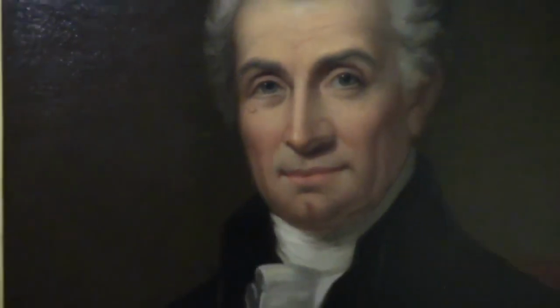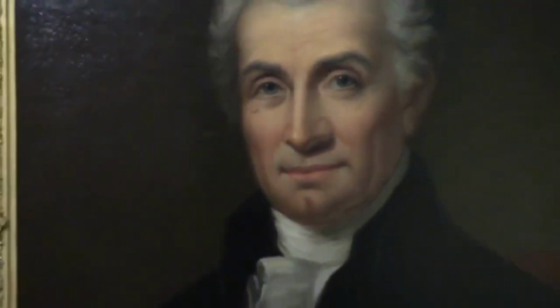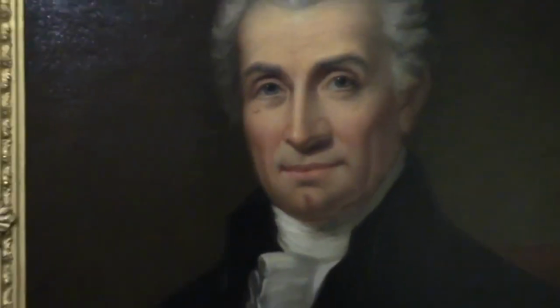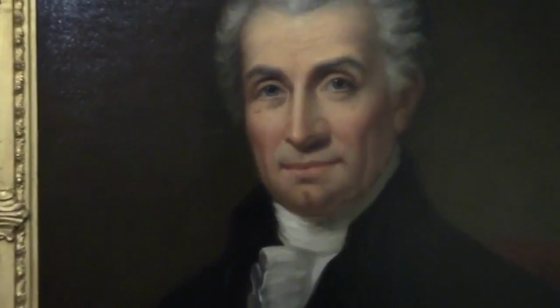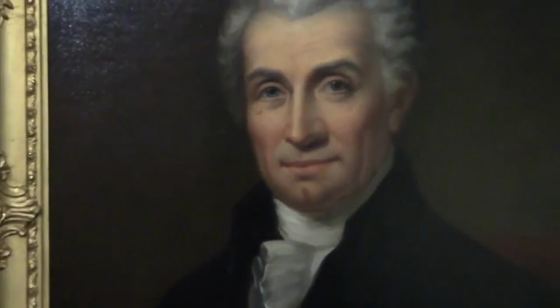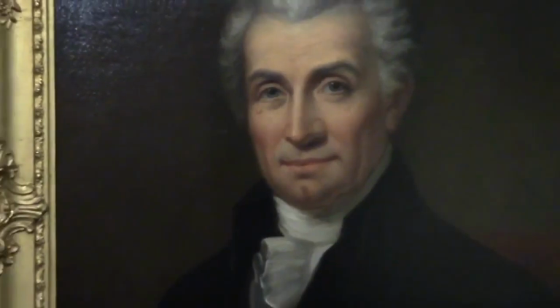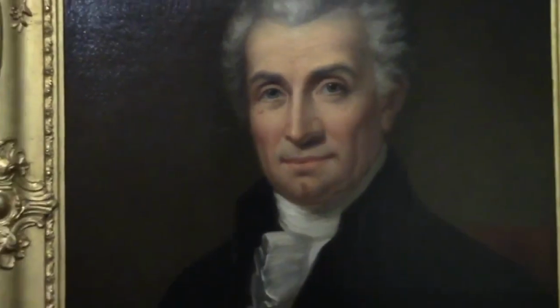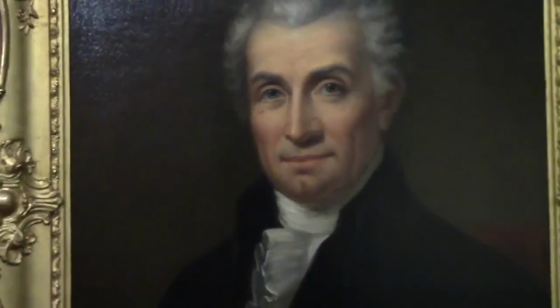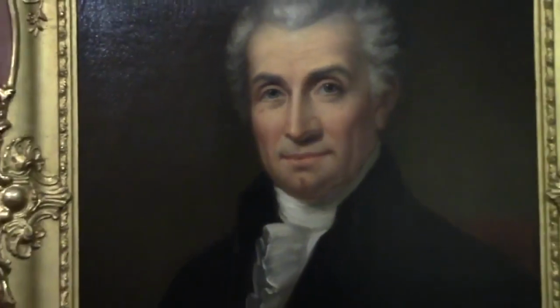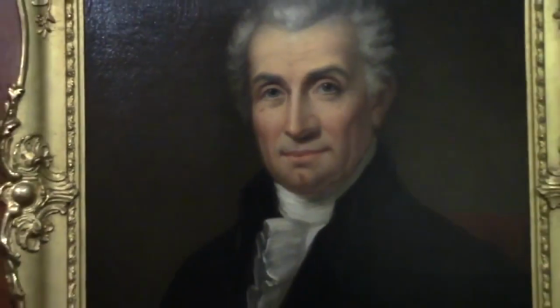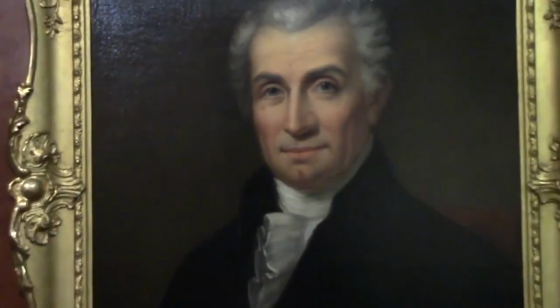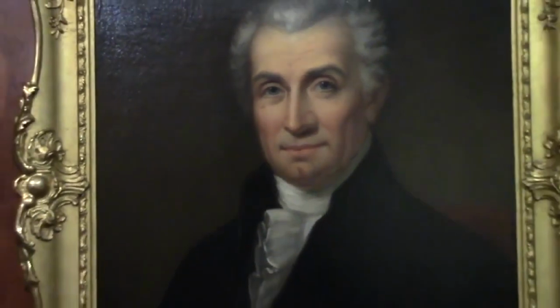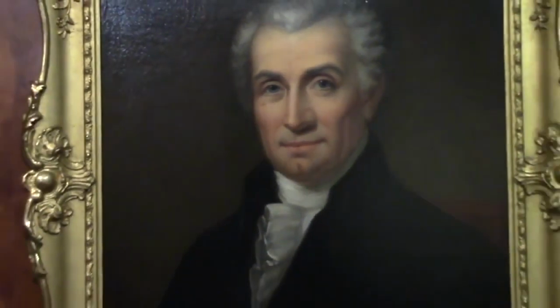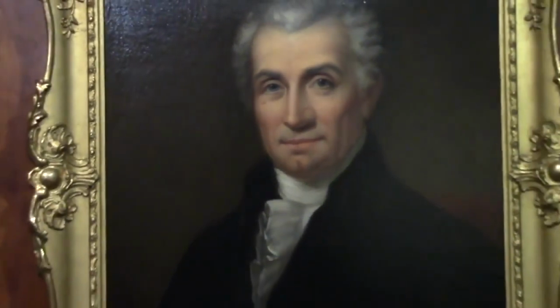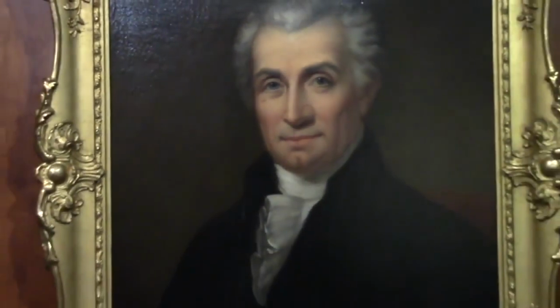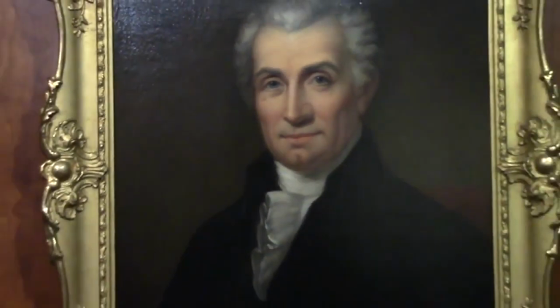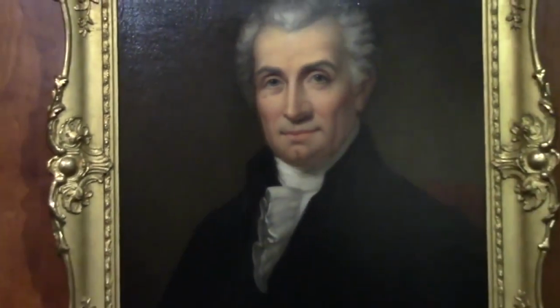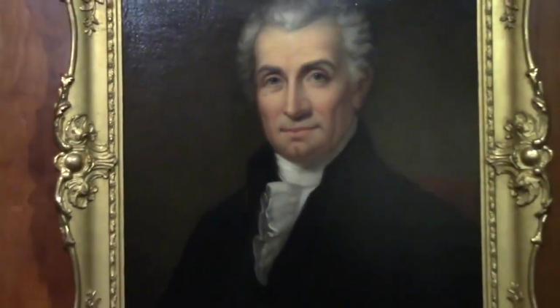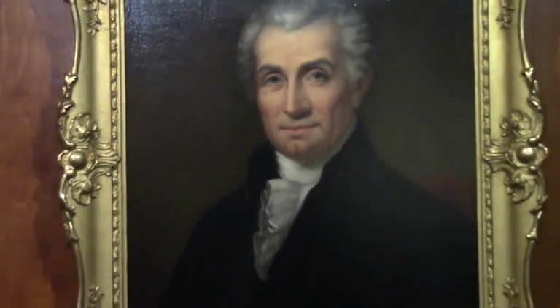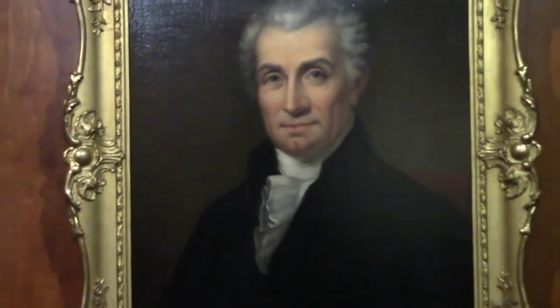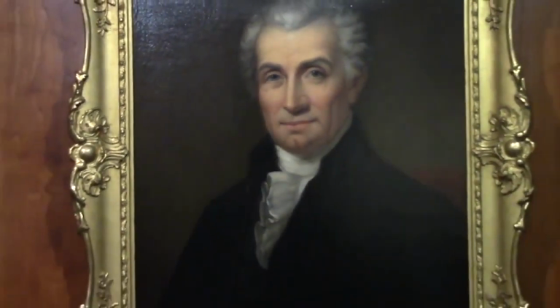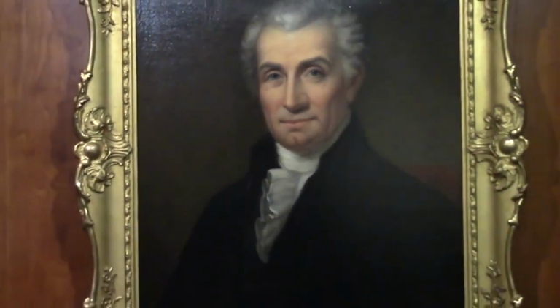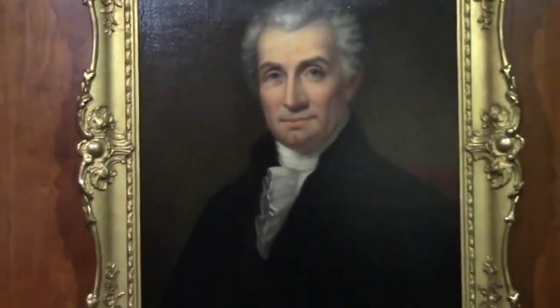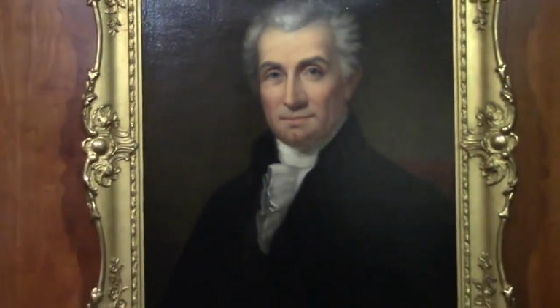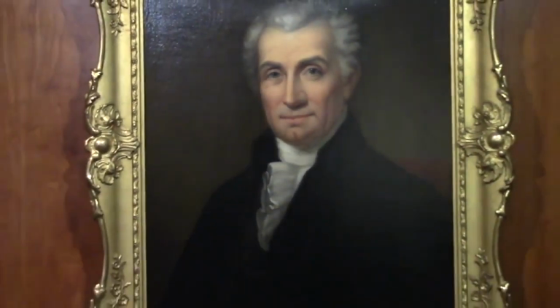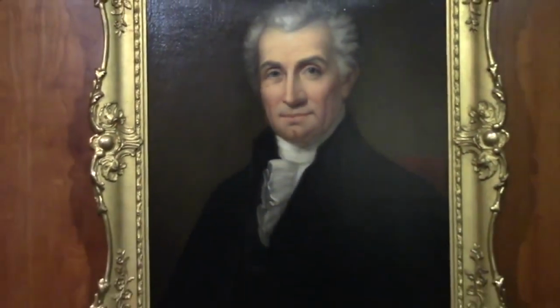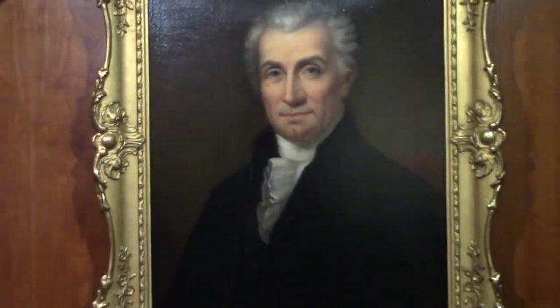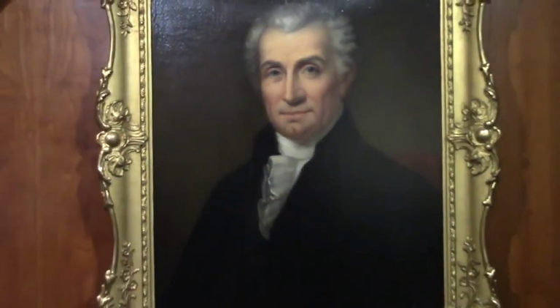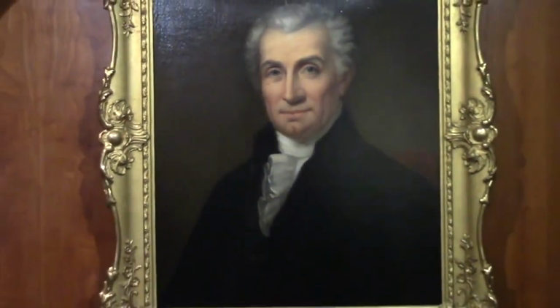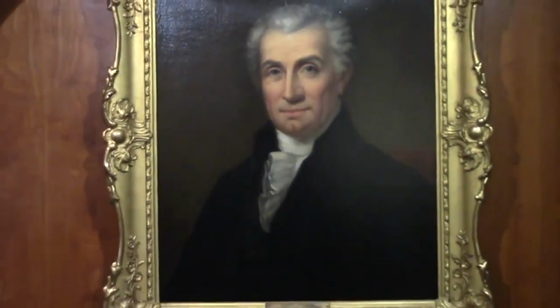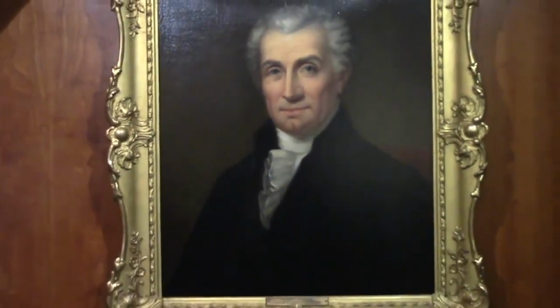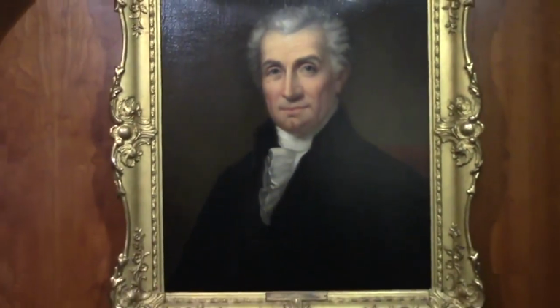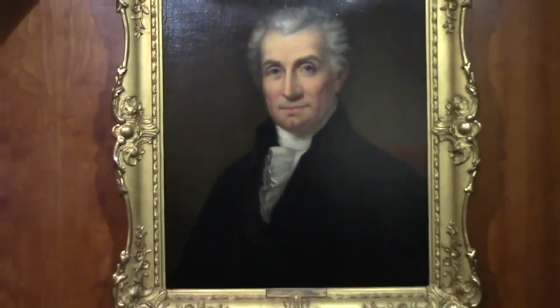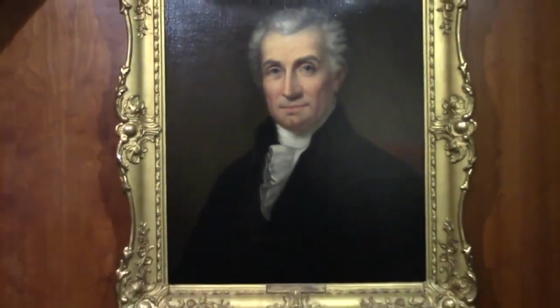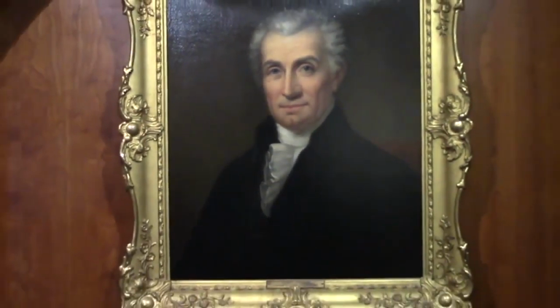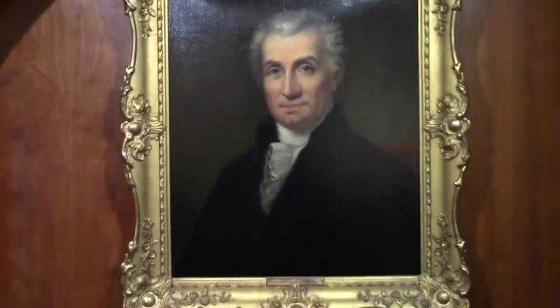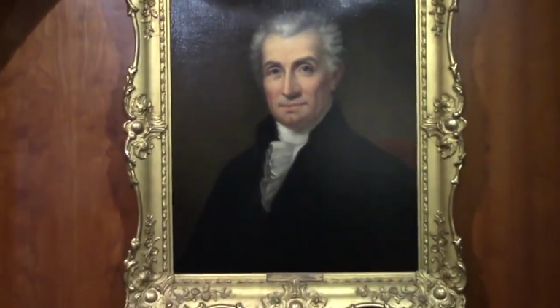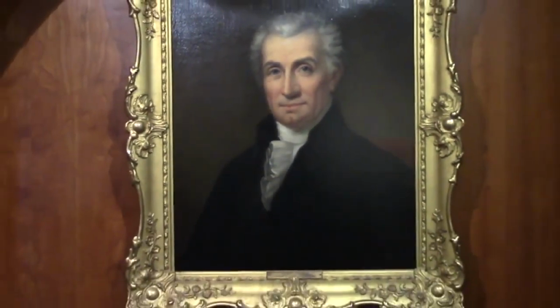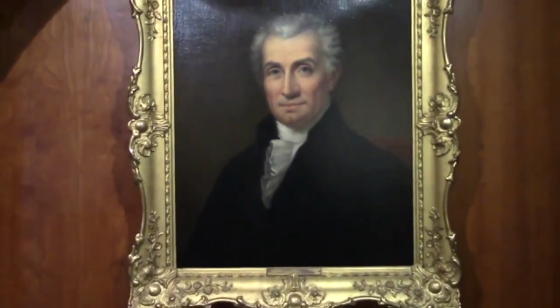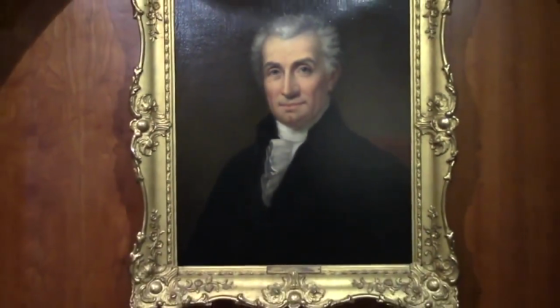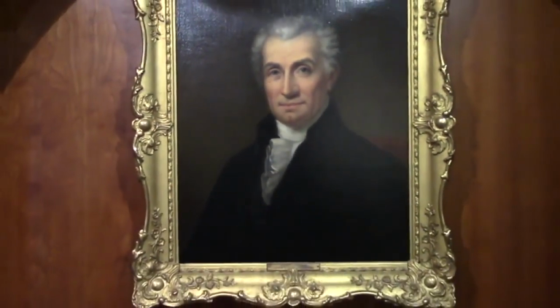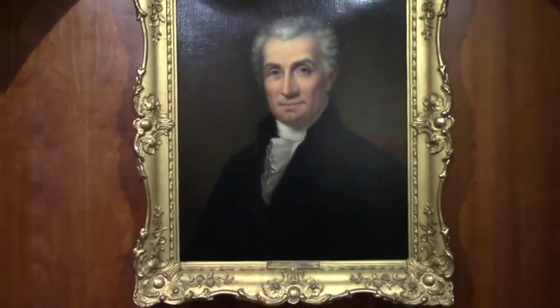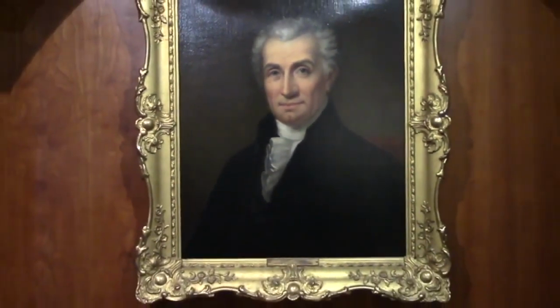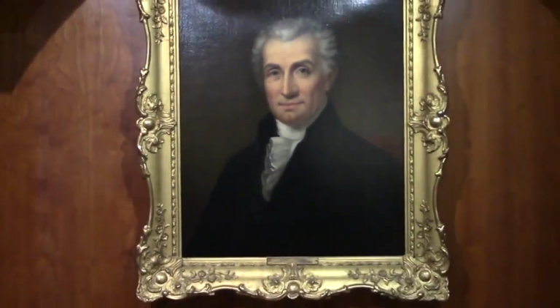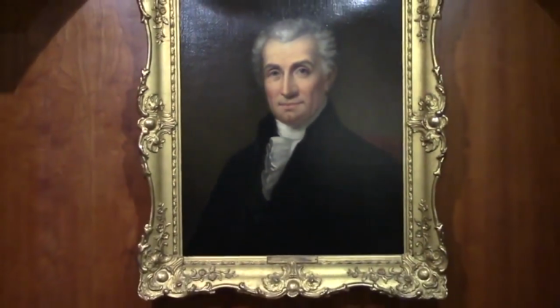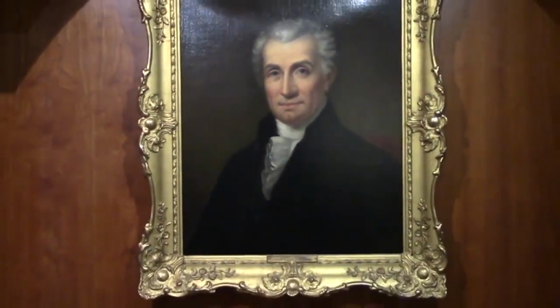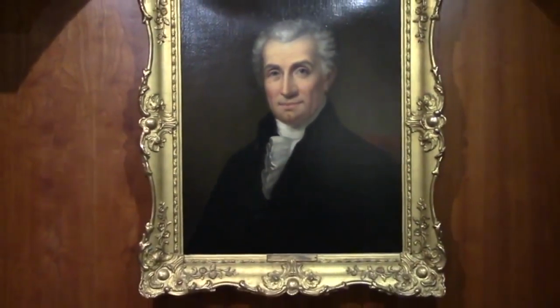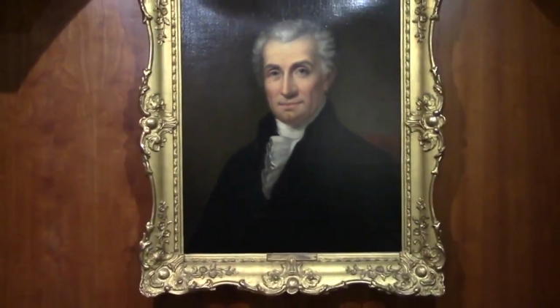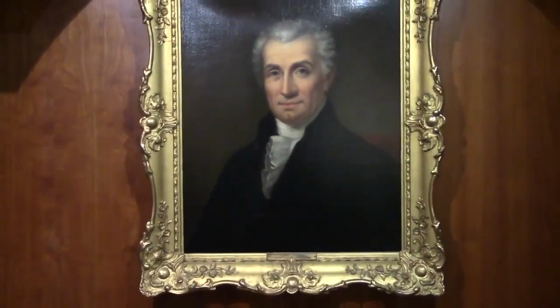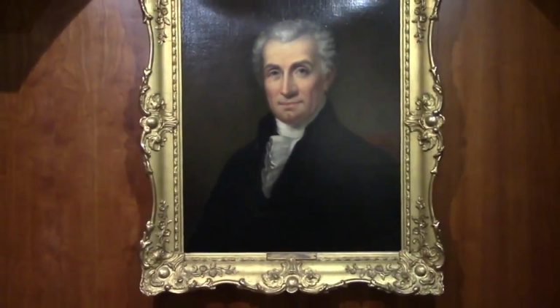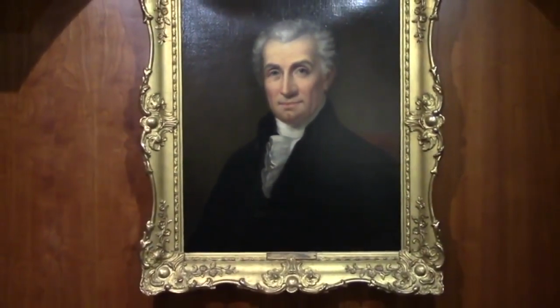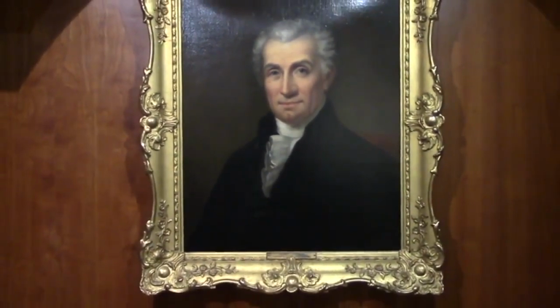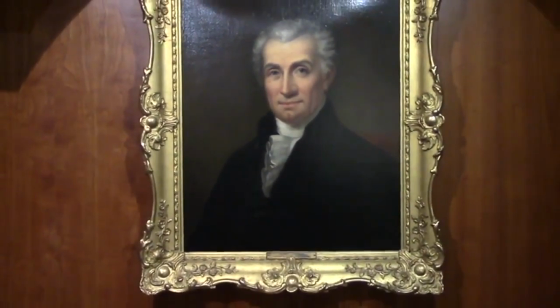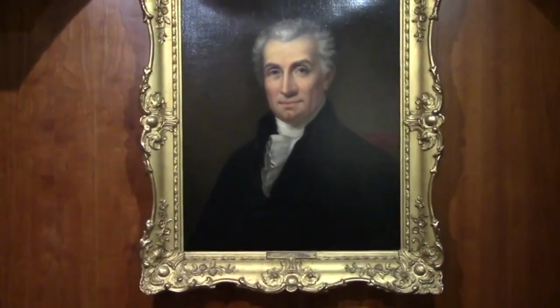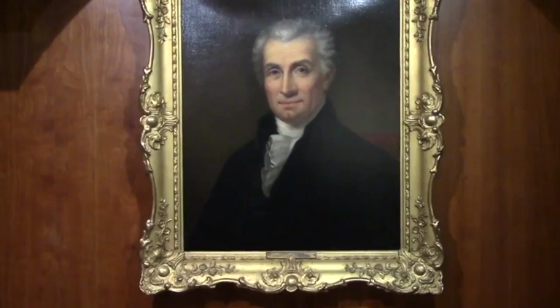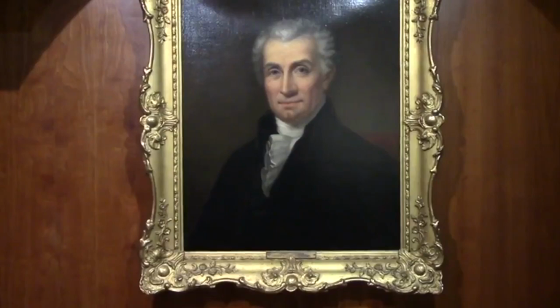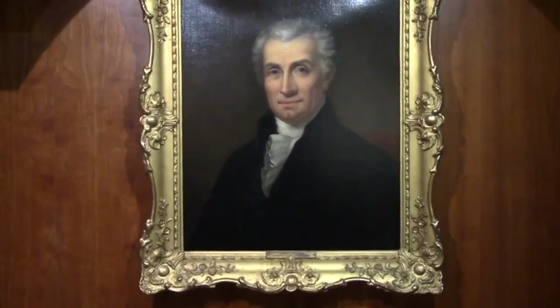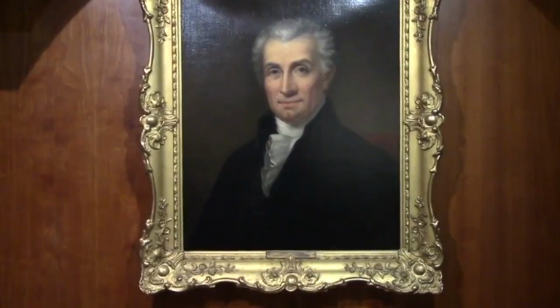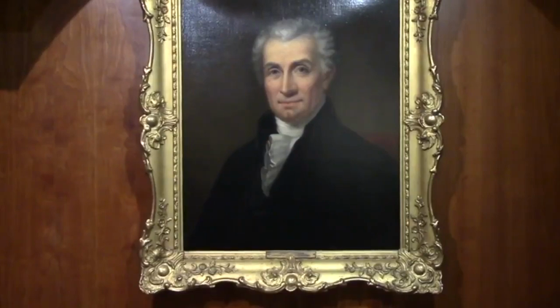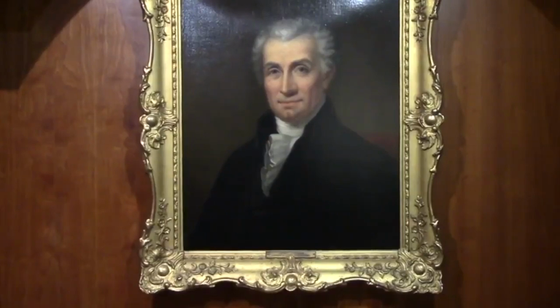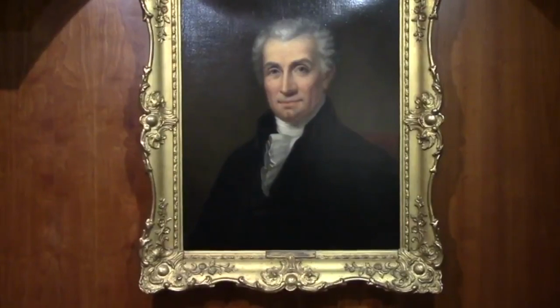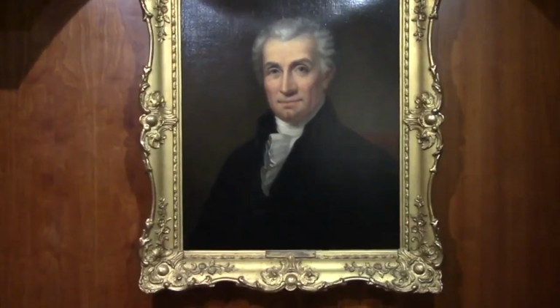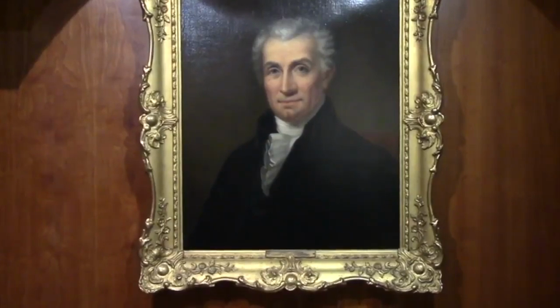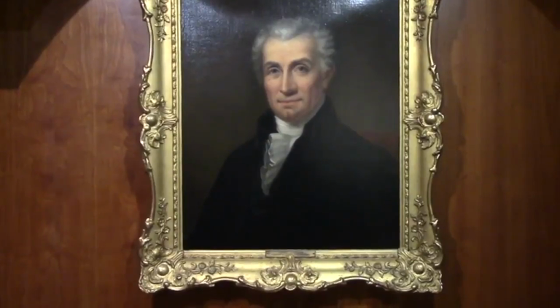Rembrandt Peale would later paint a three-fourths-length portrait of the President from this original, also on display at the James Monroe Museum.